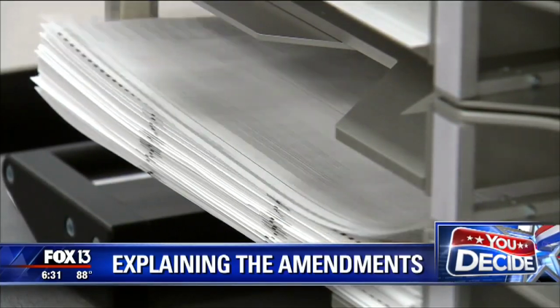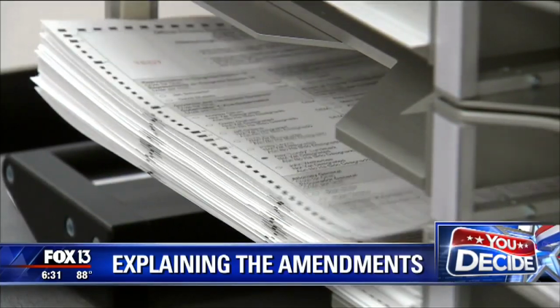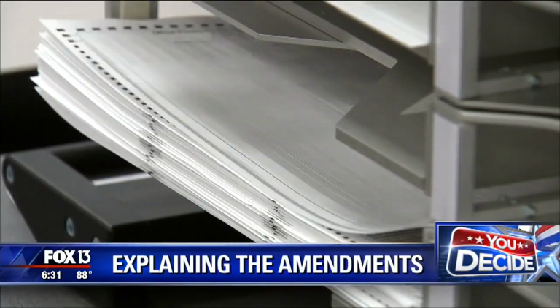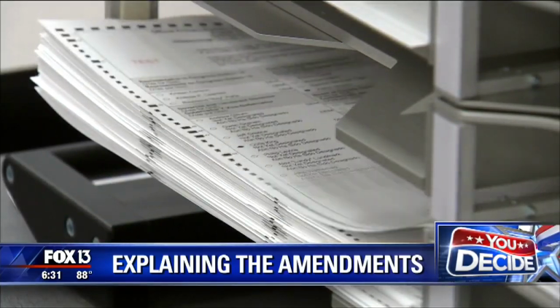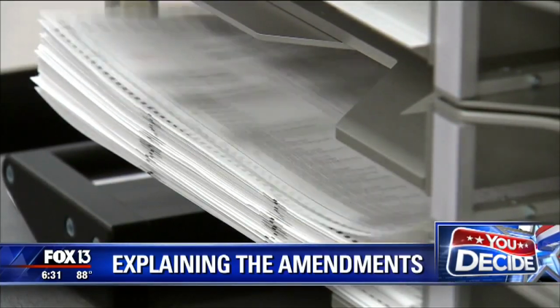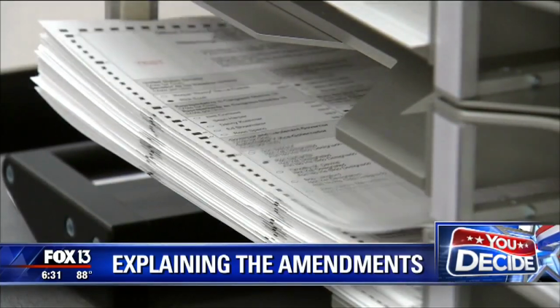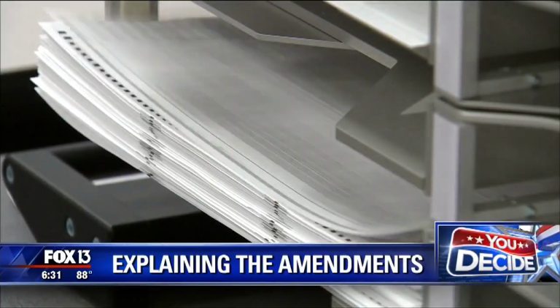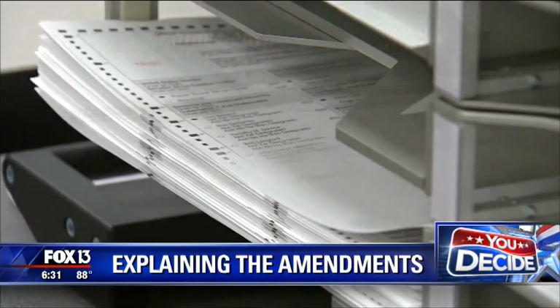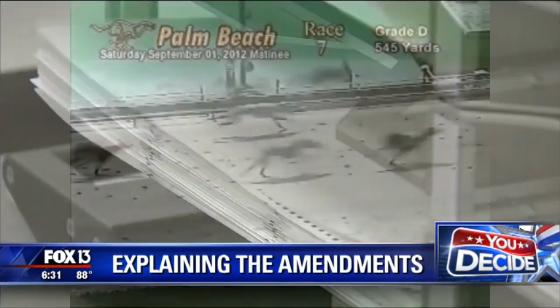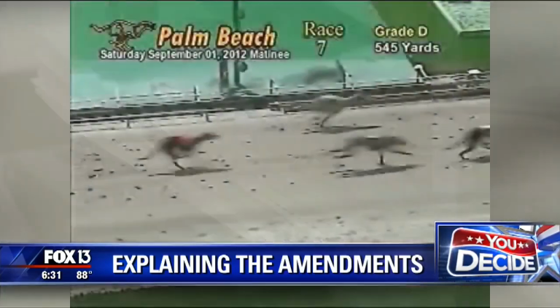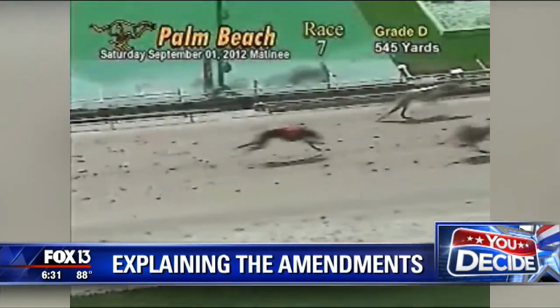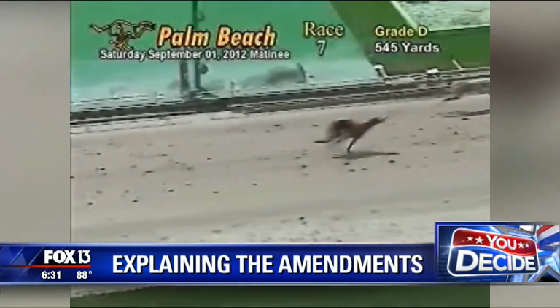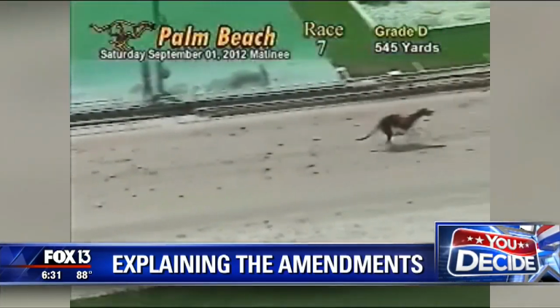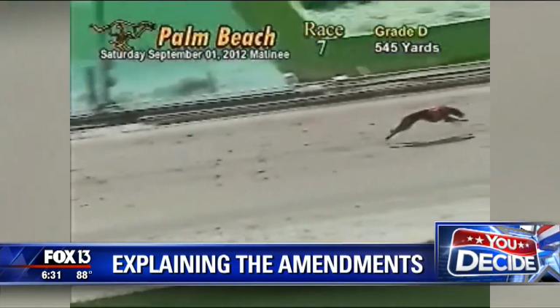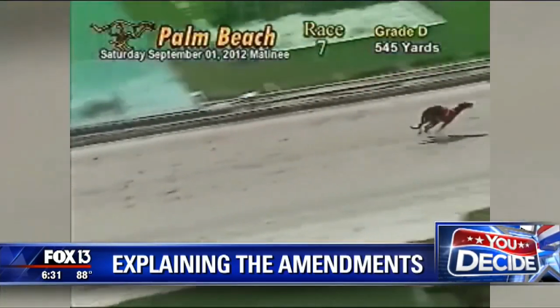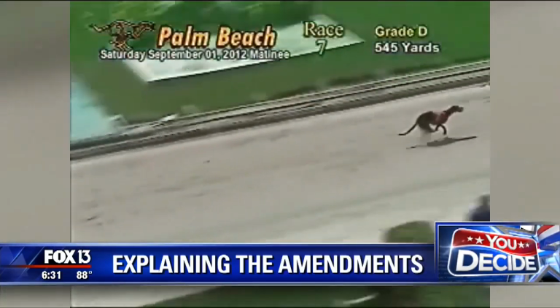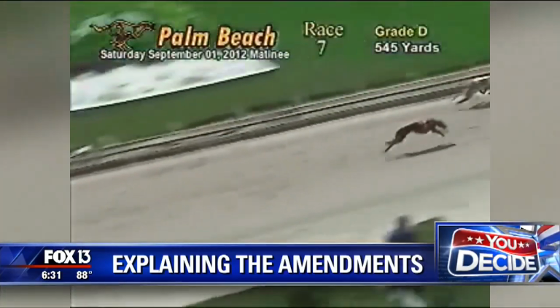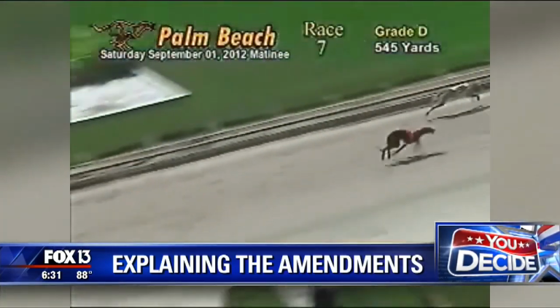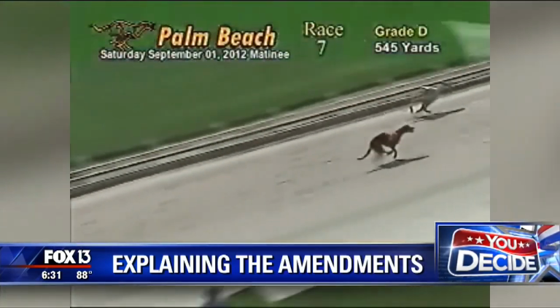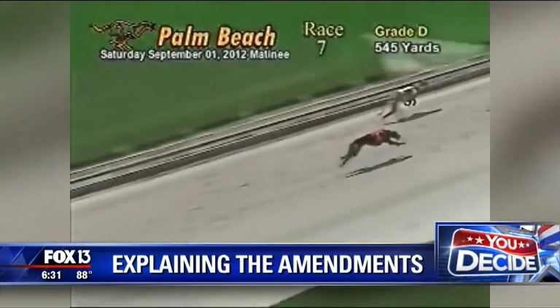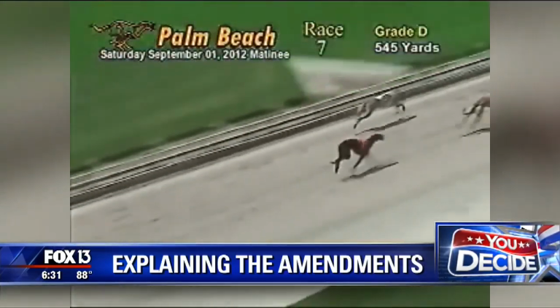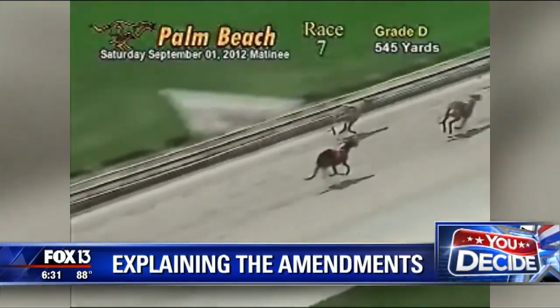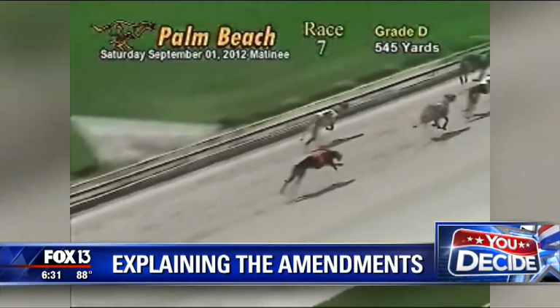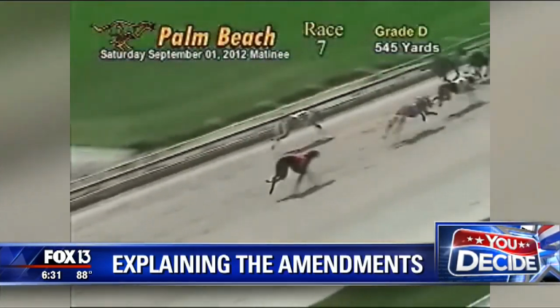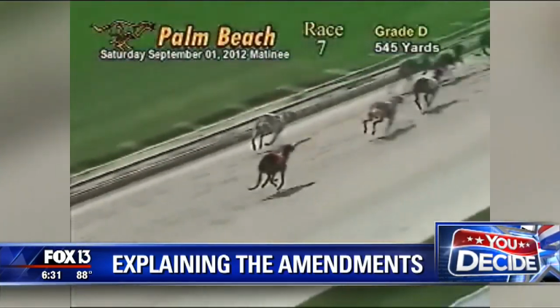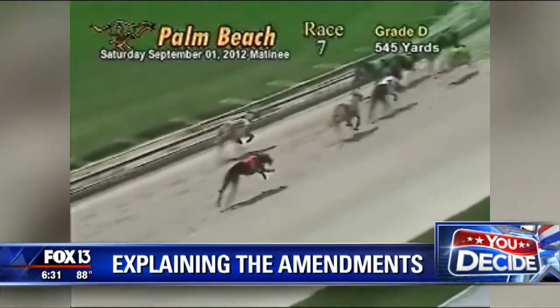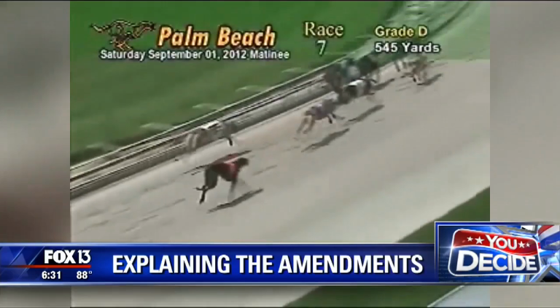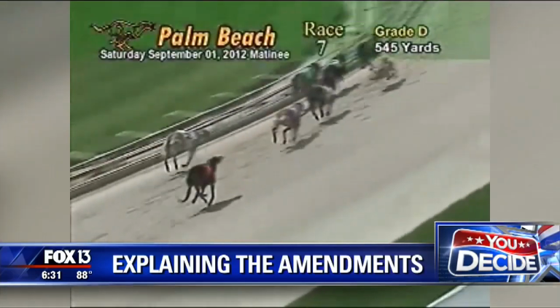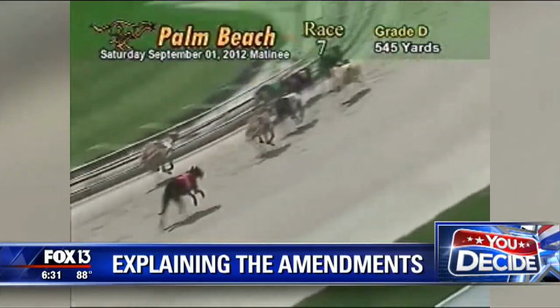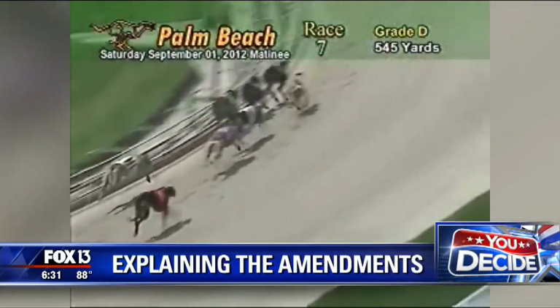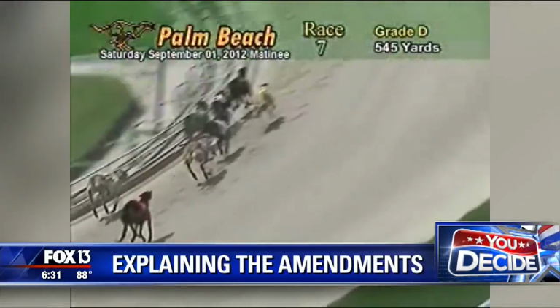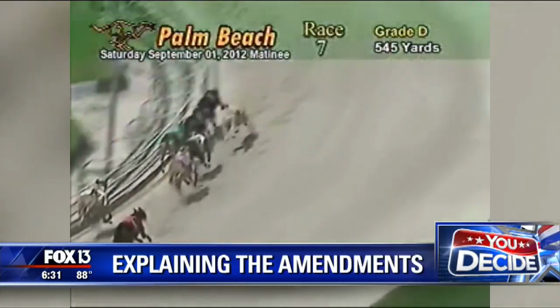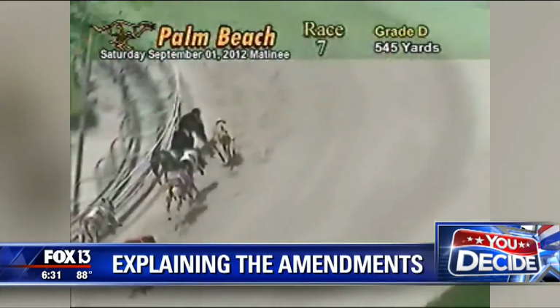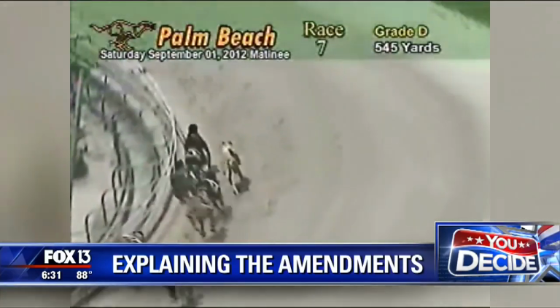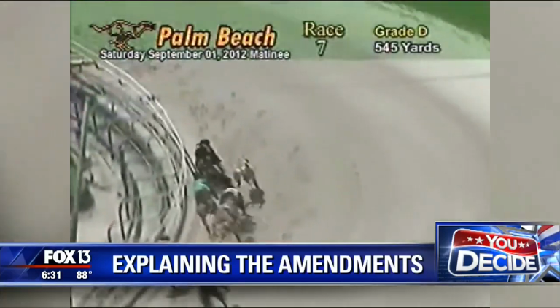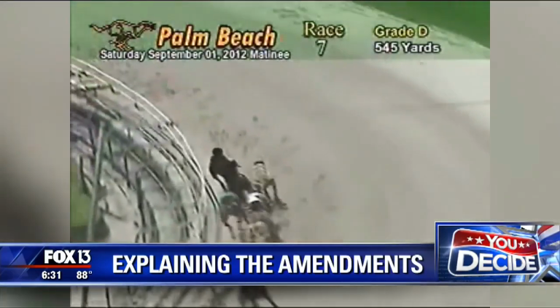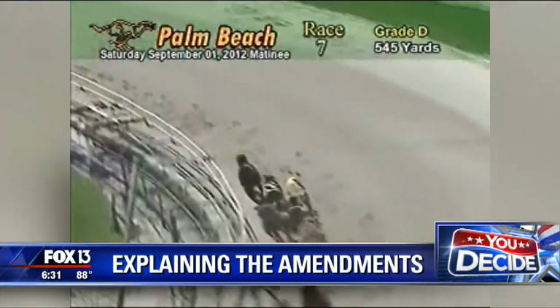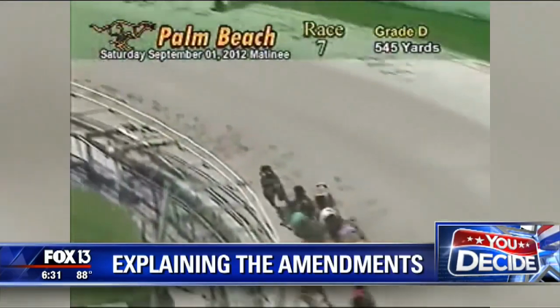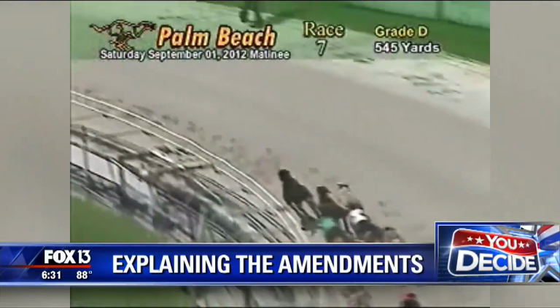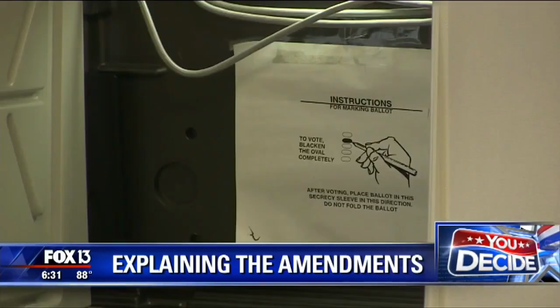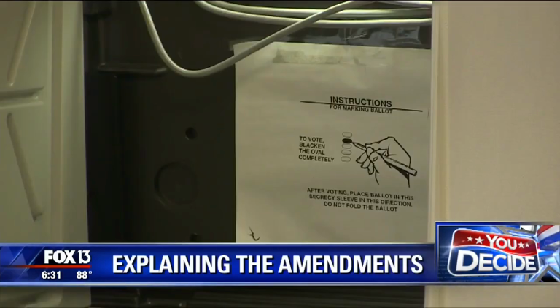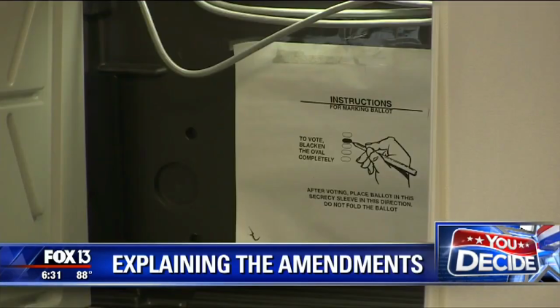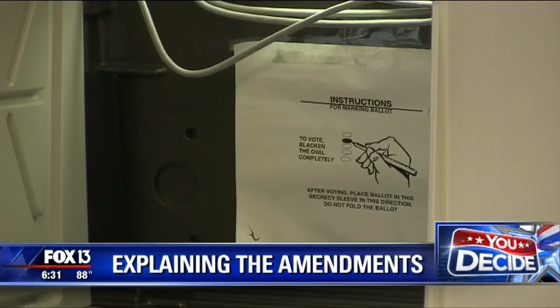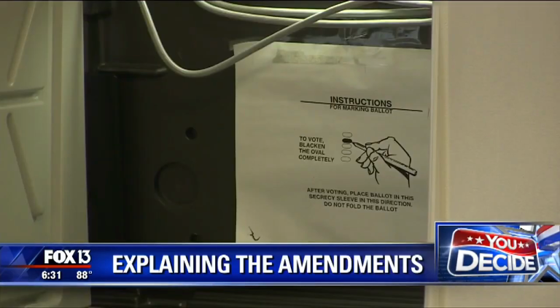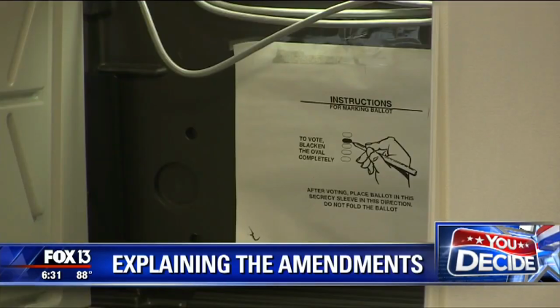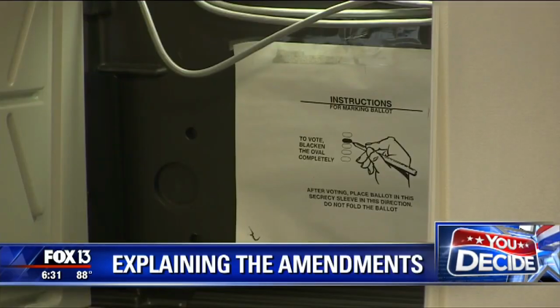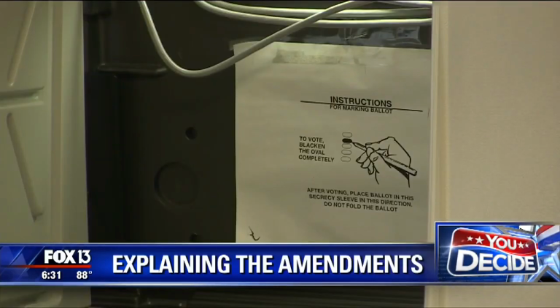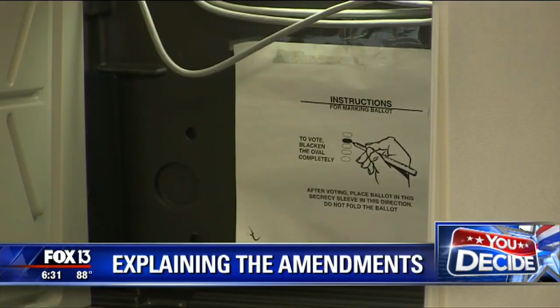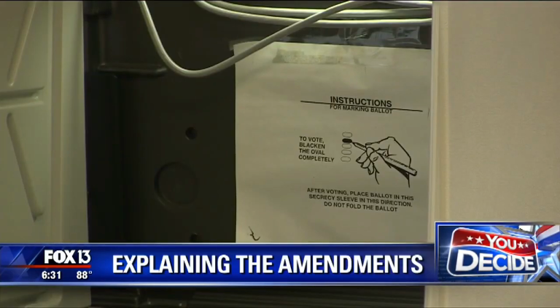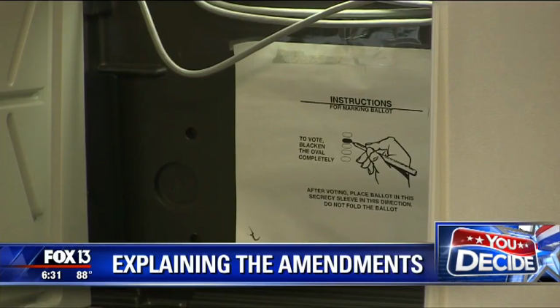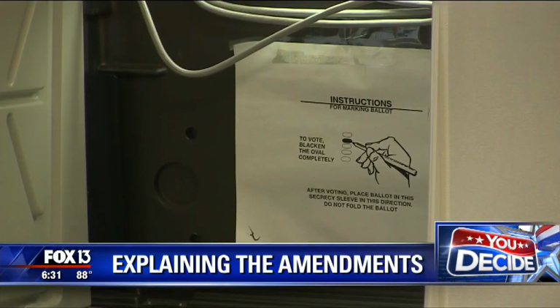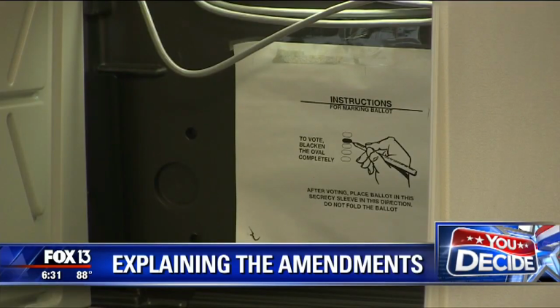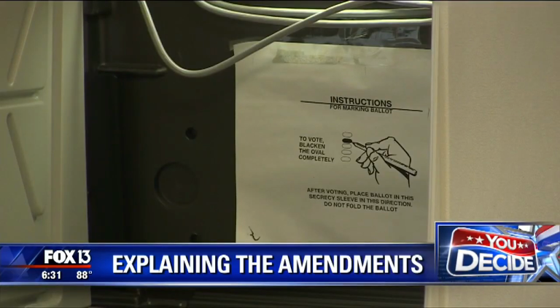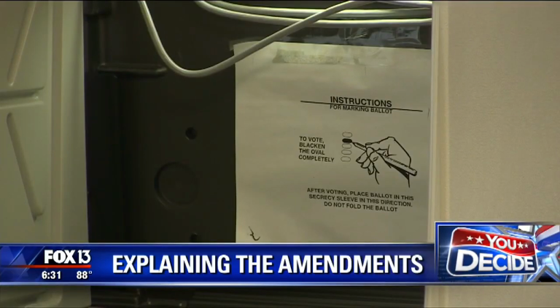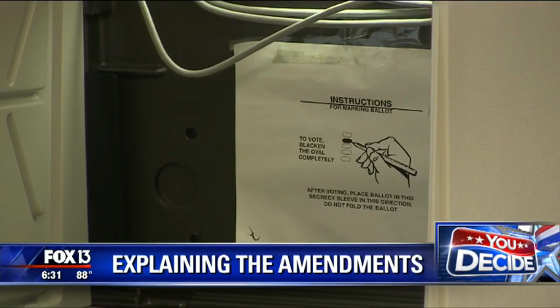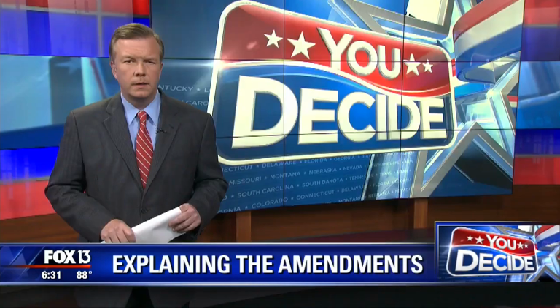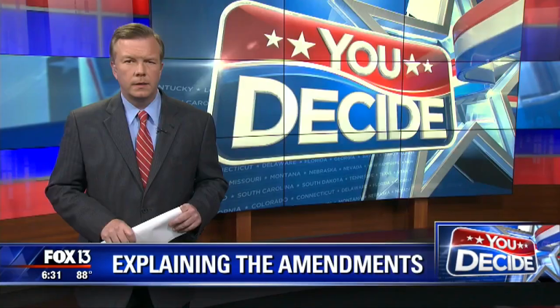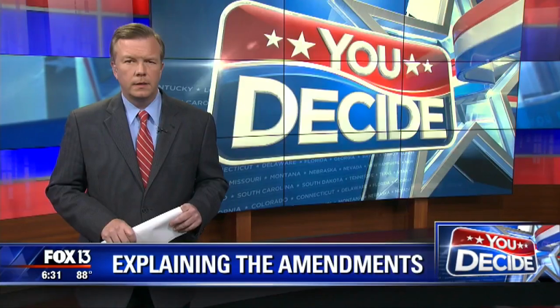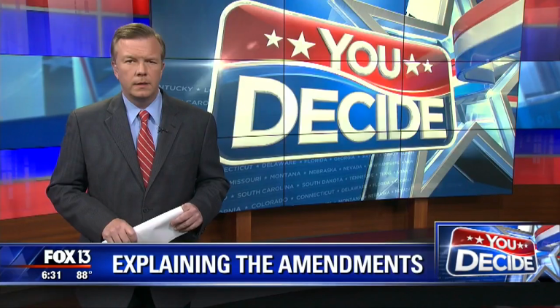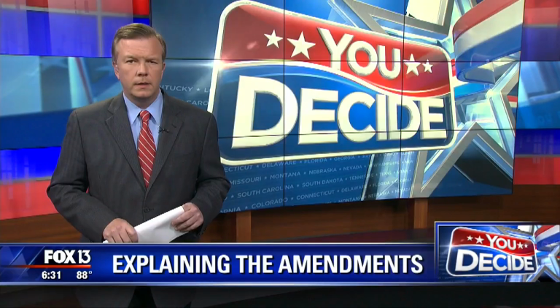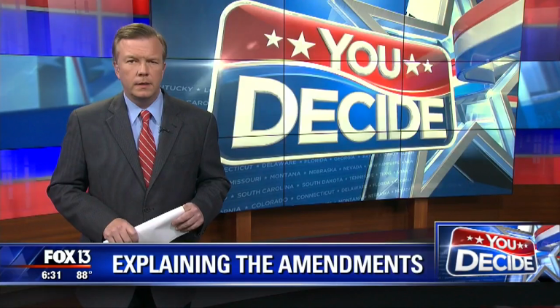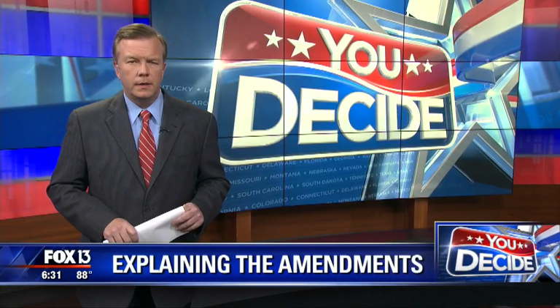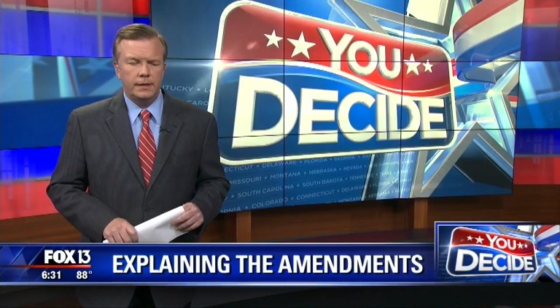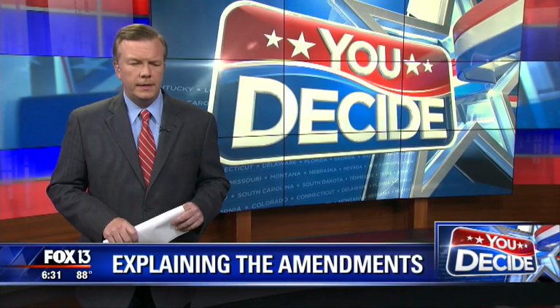Let's start with Fox 13's political editor Craig Patrick. Craig, you're going to get us started with a look at amendments 1, 2, and 3. Take it away.